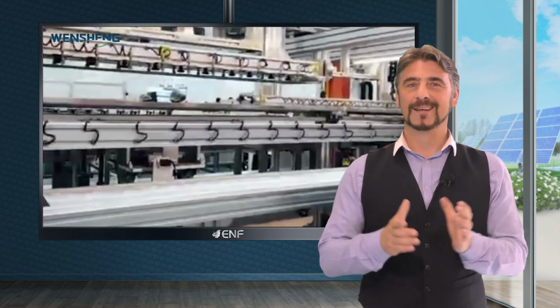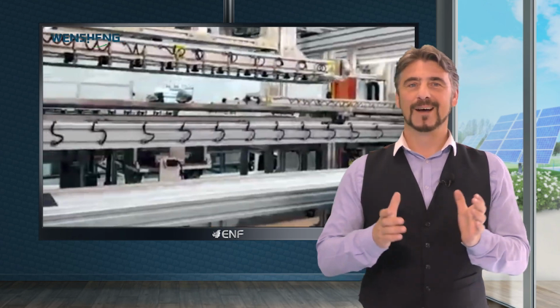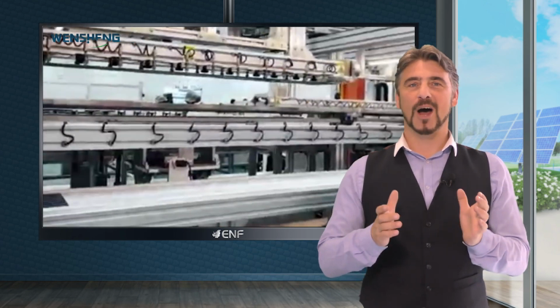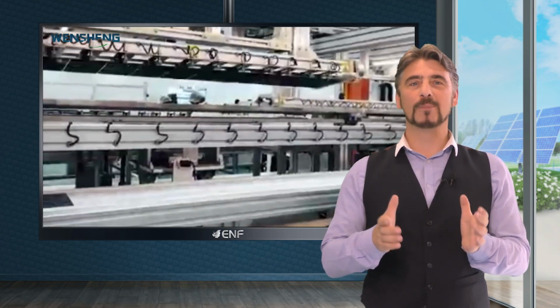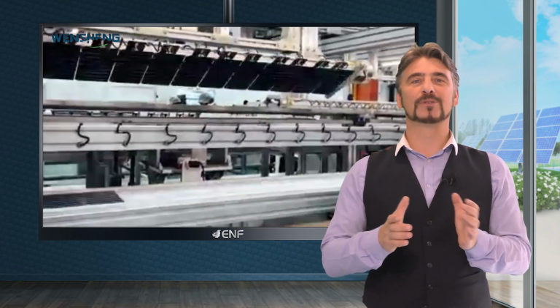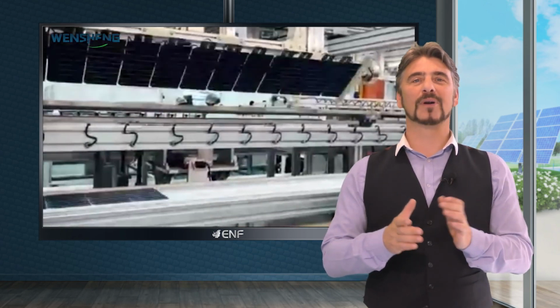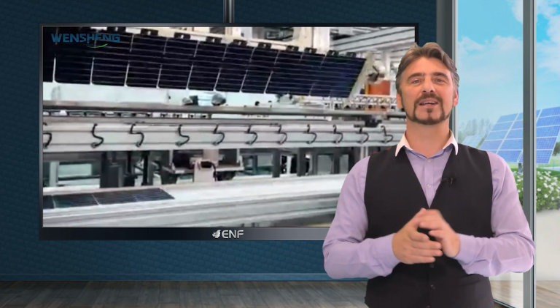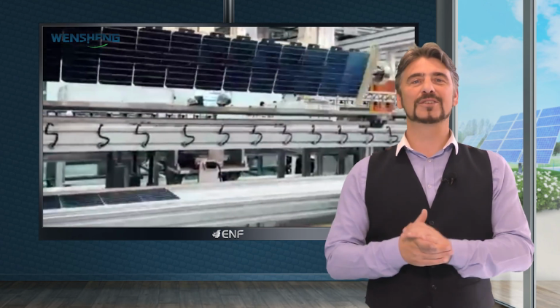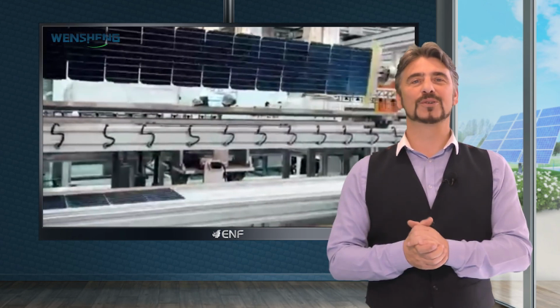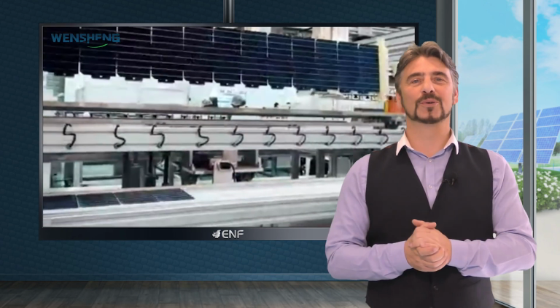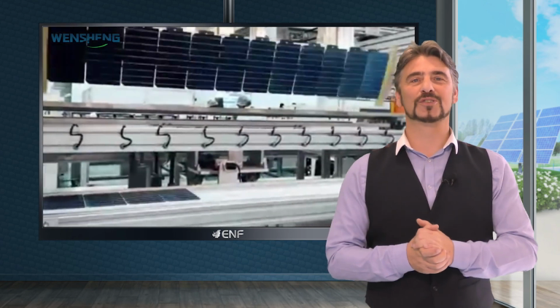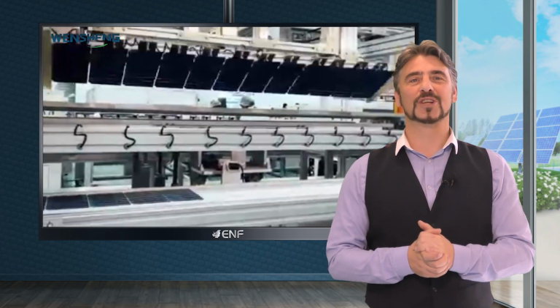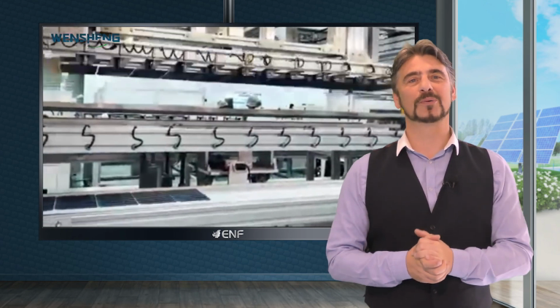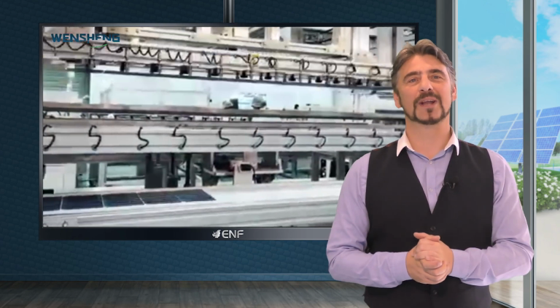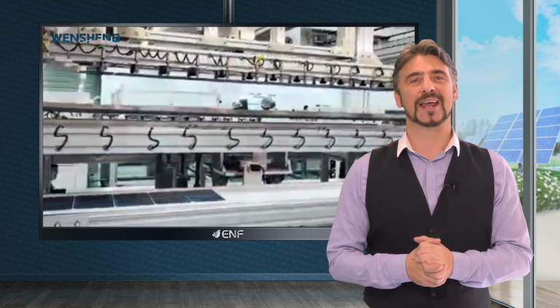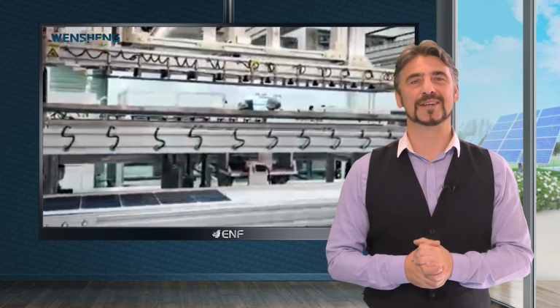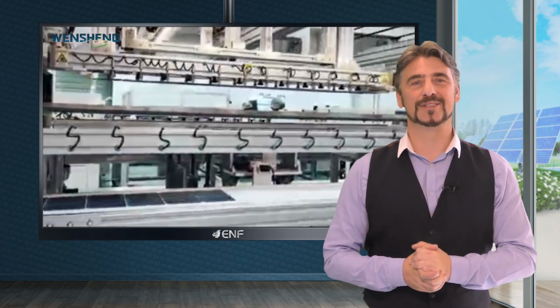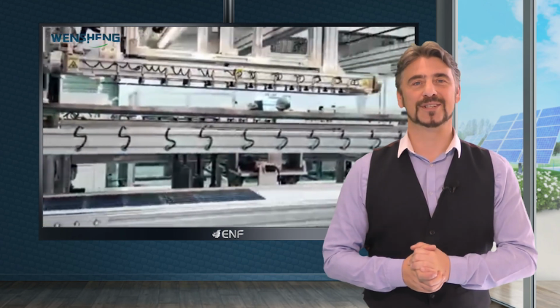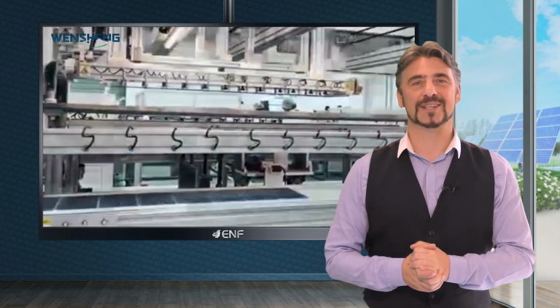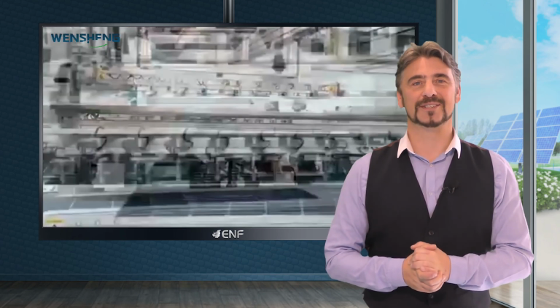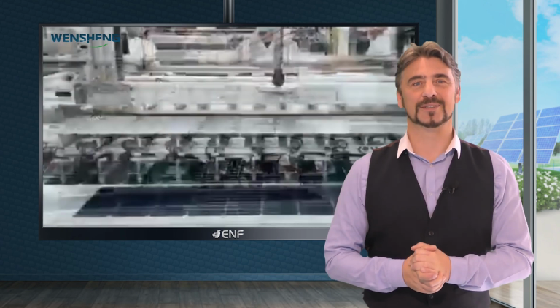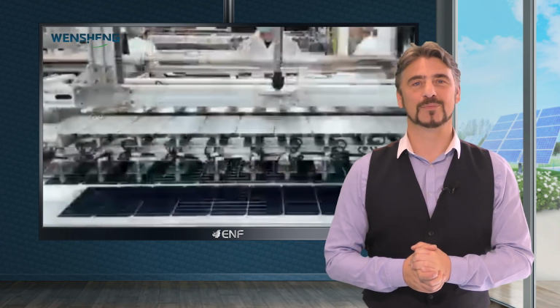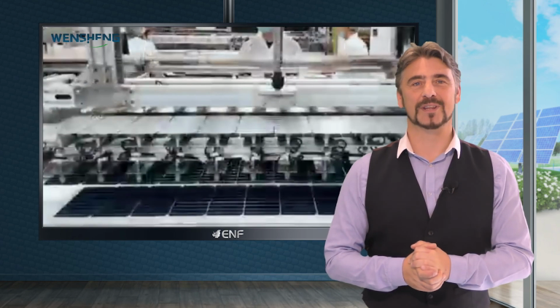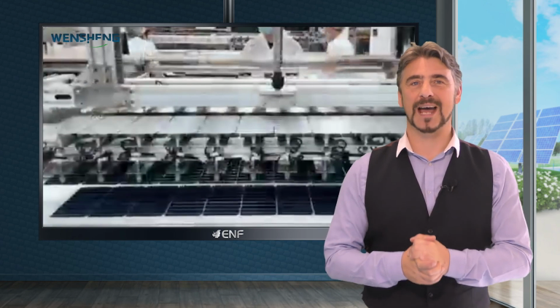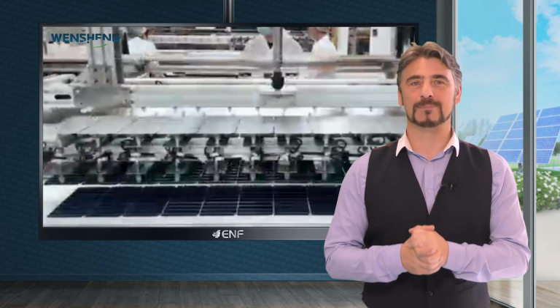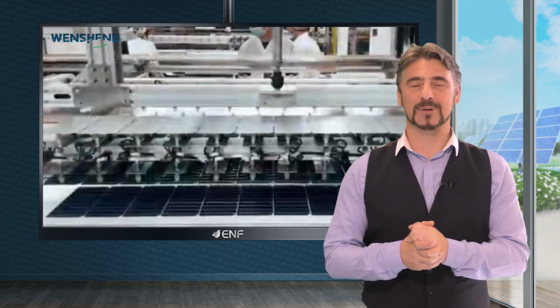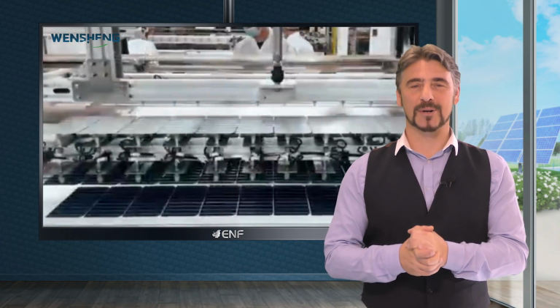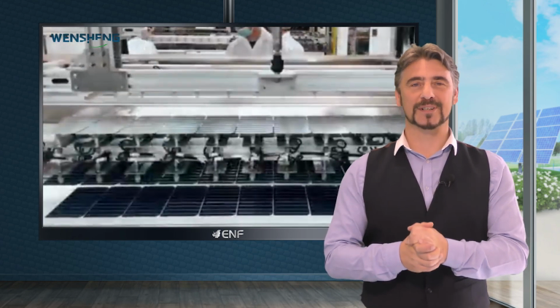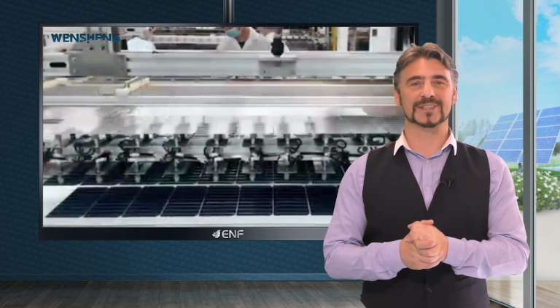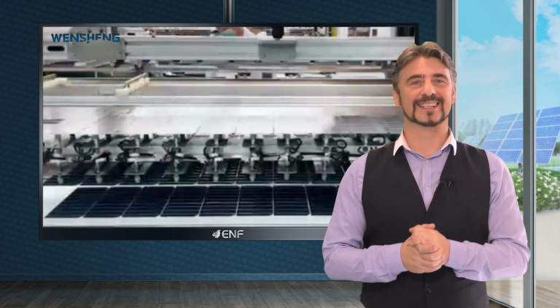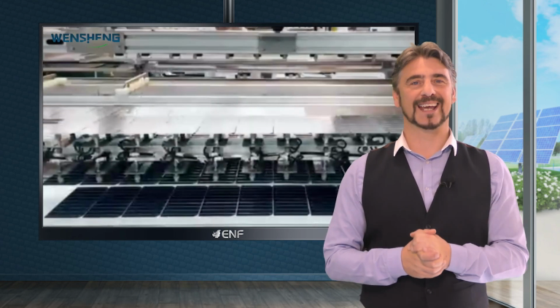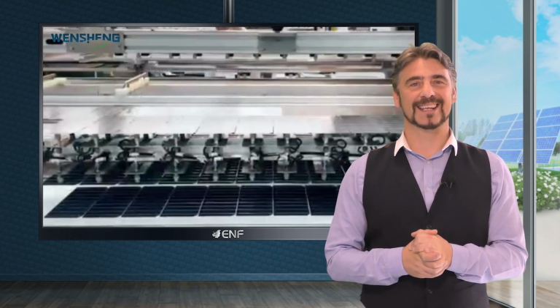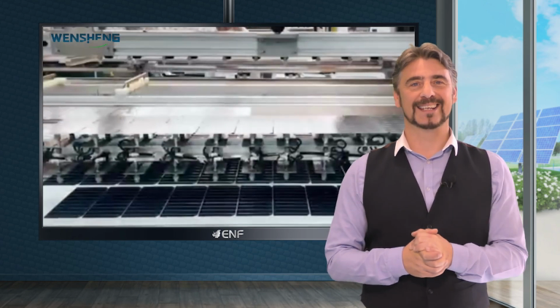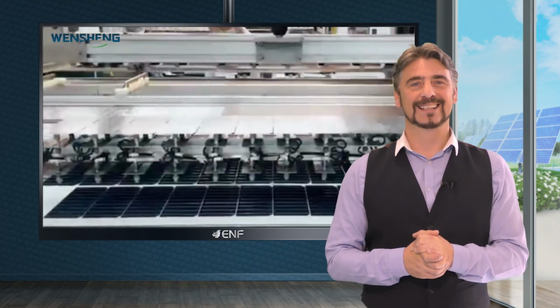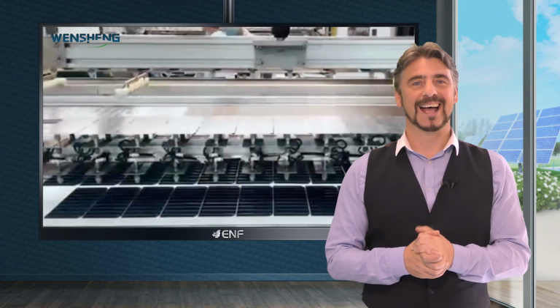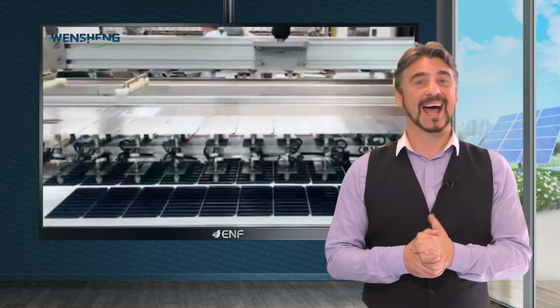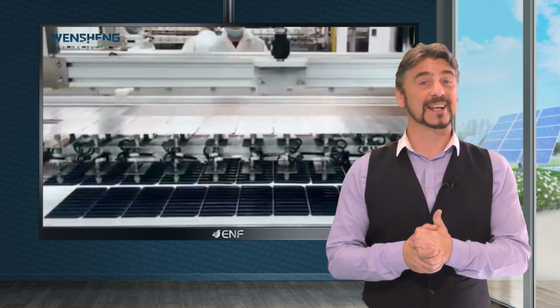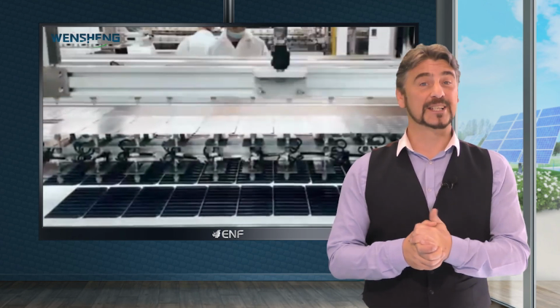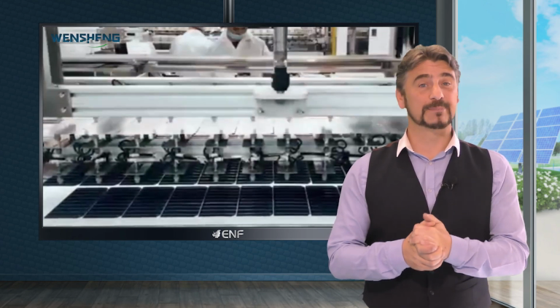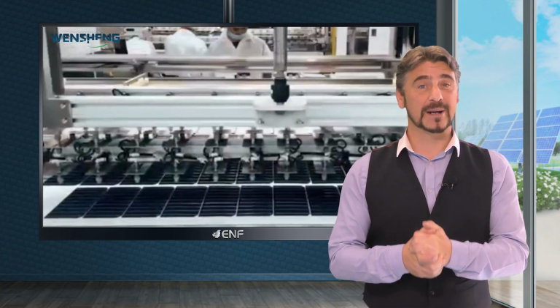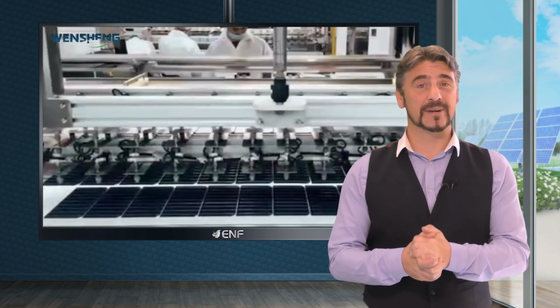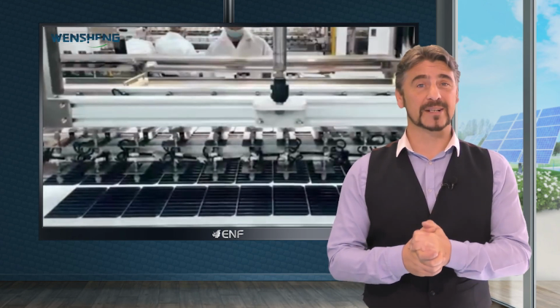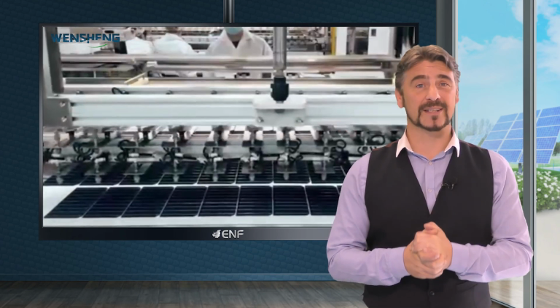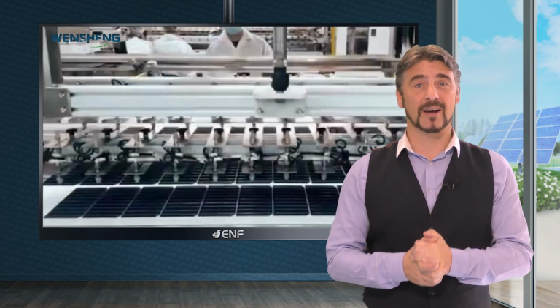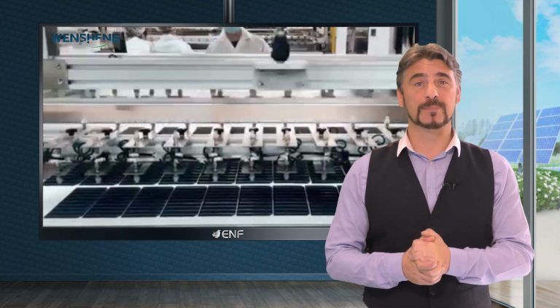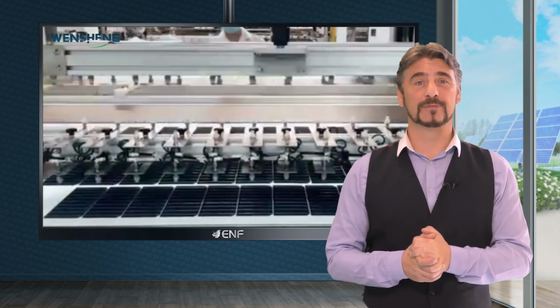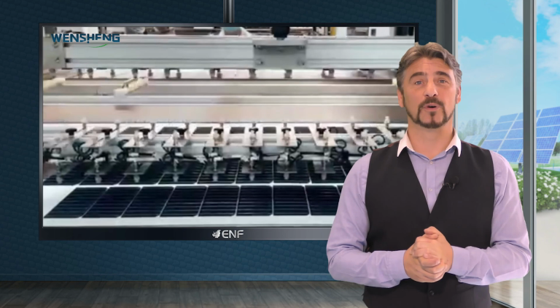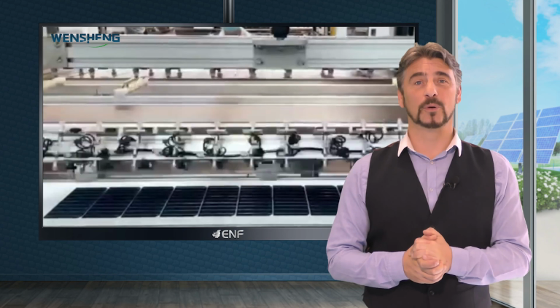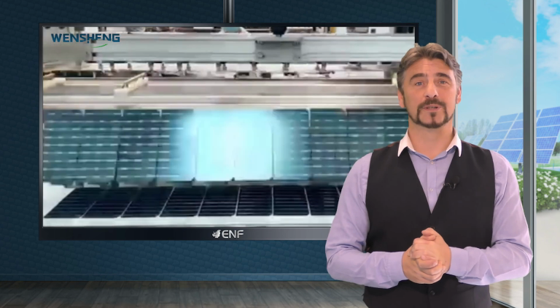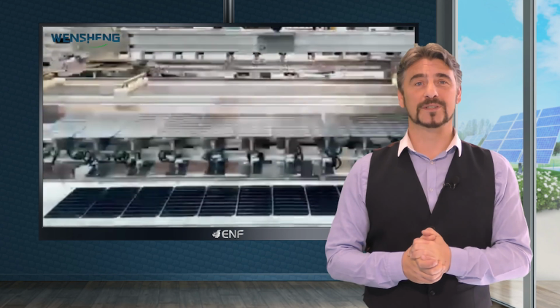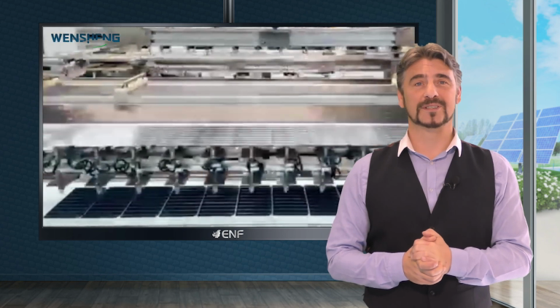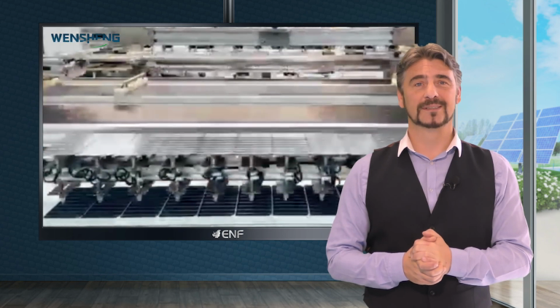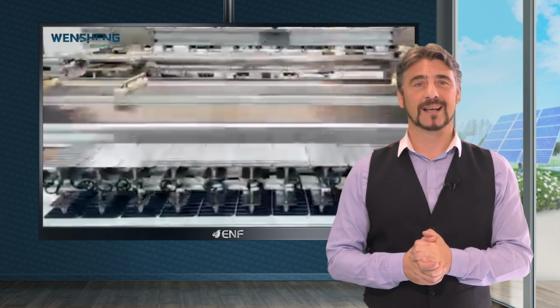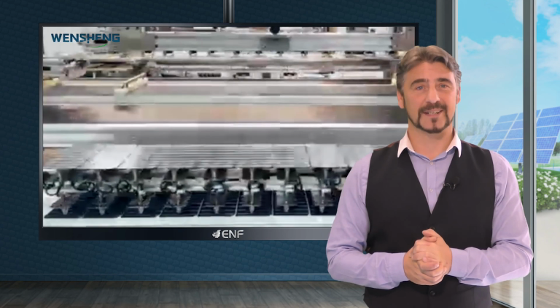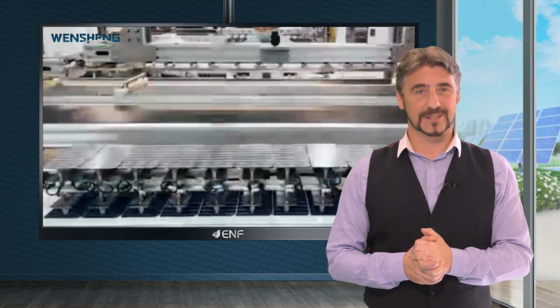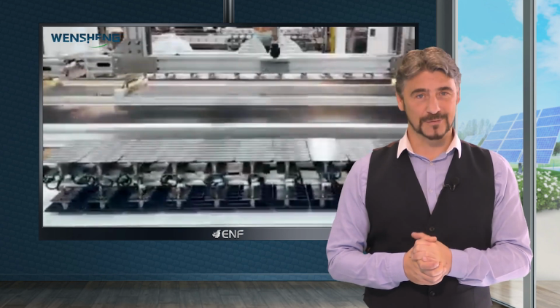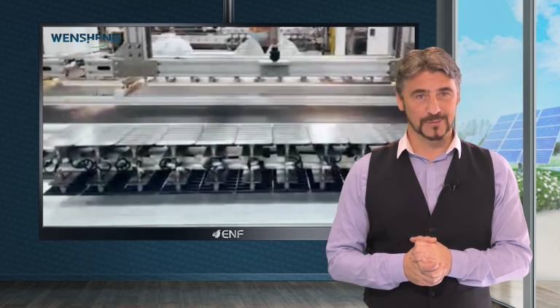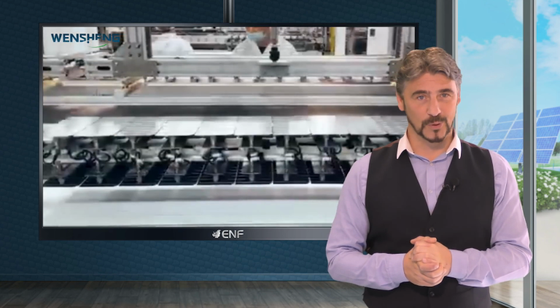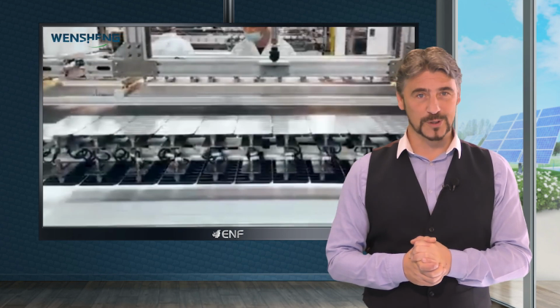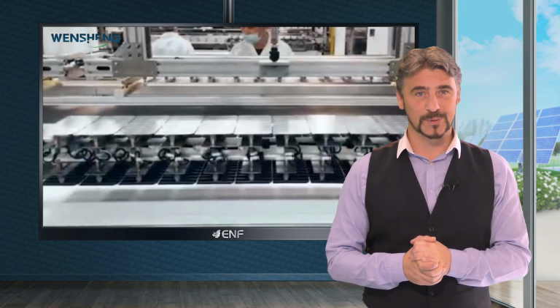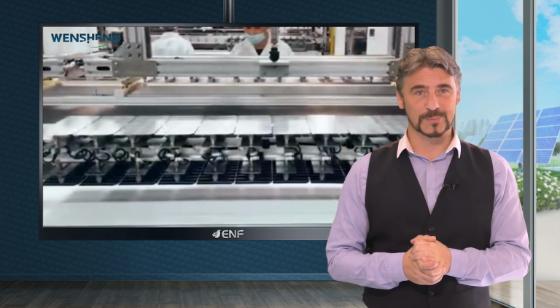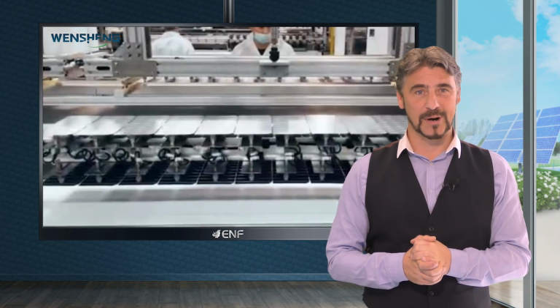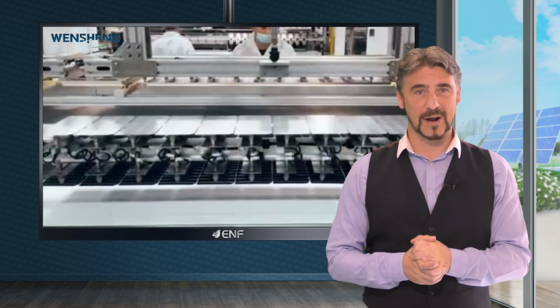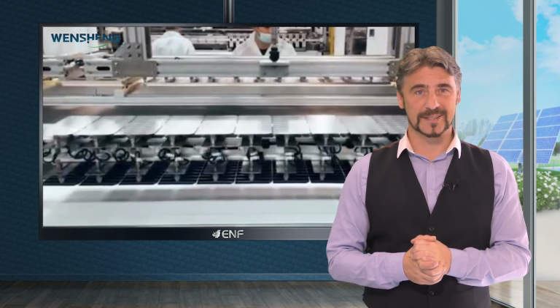Upgrade your solar energy system with our product today and experience high performance at an affordable price.